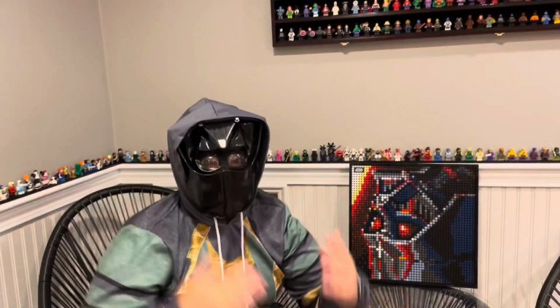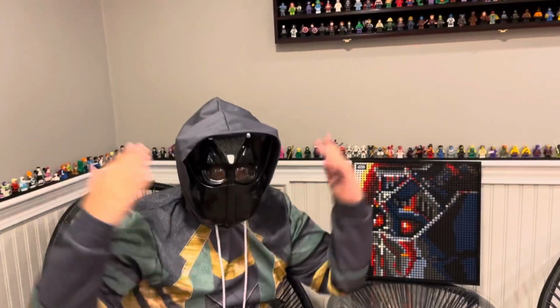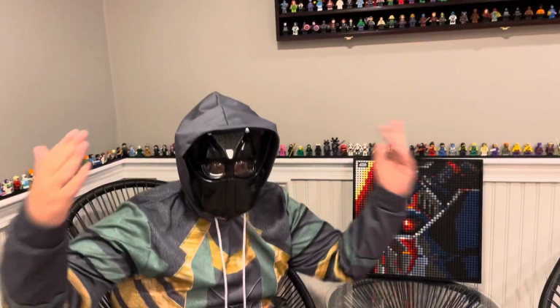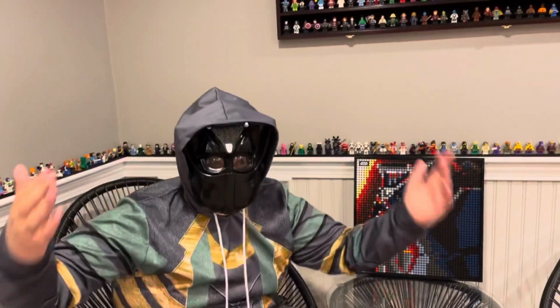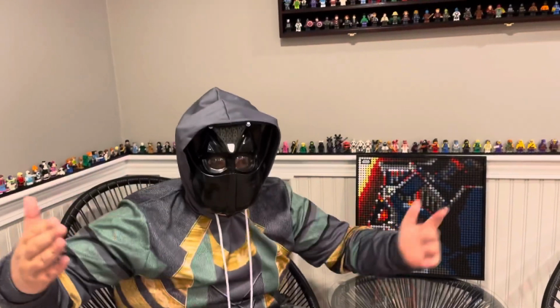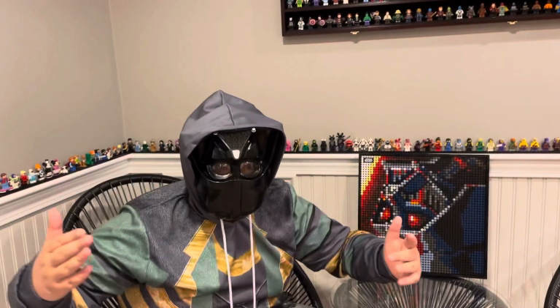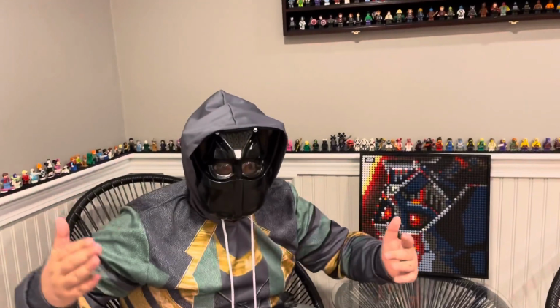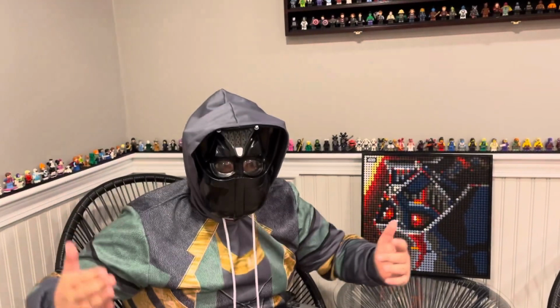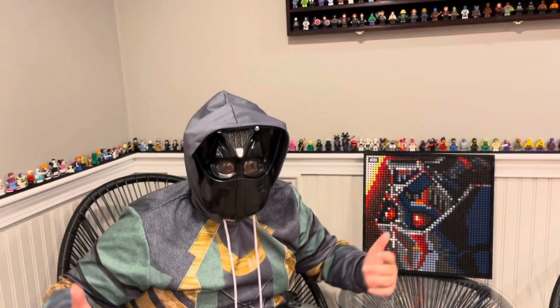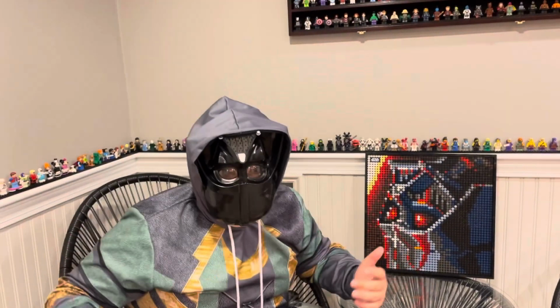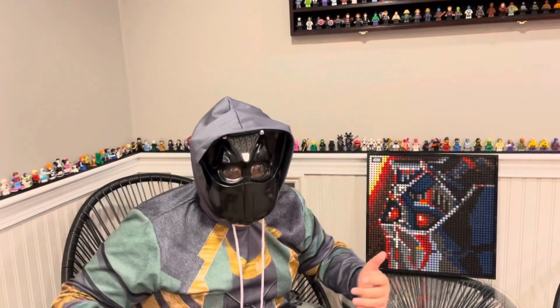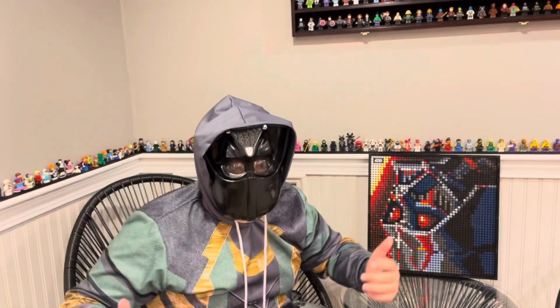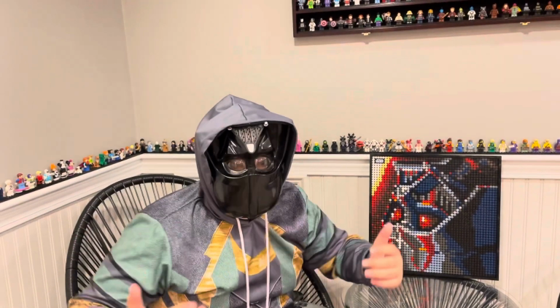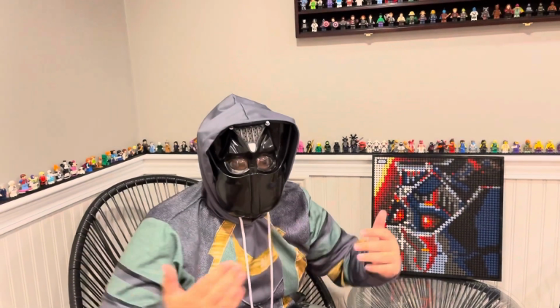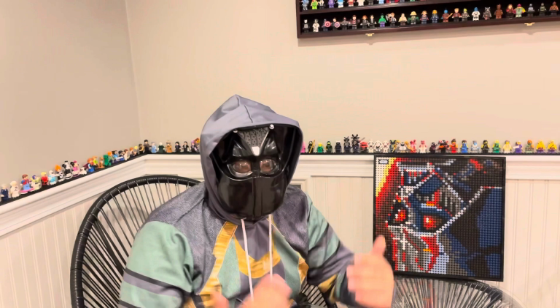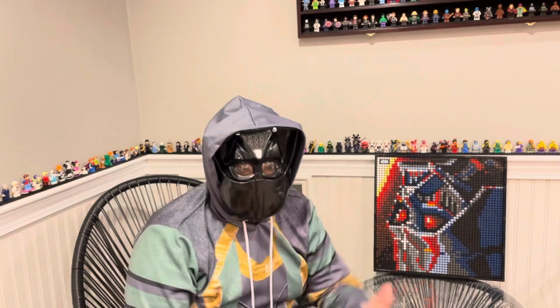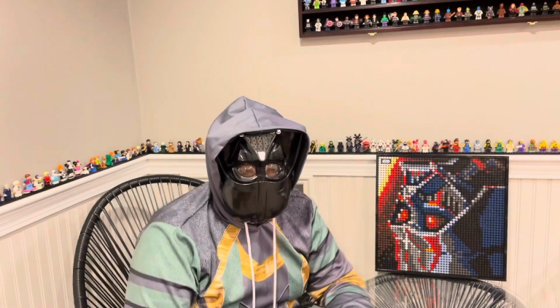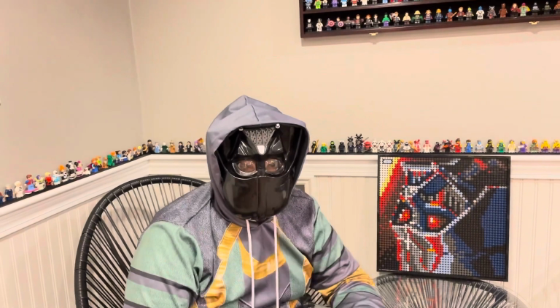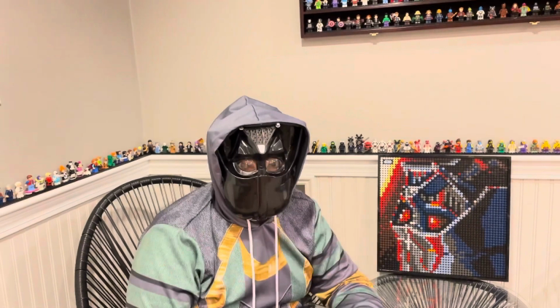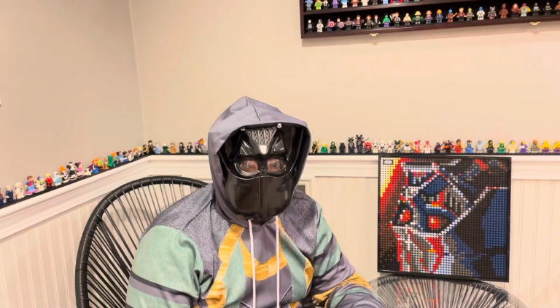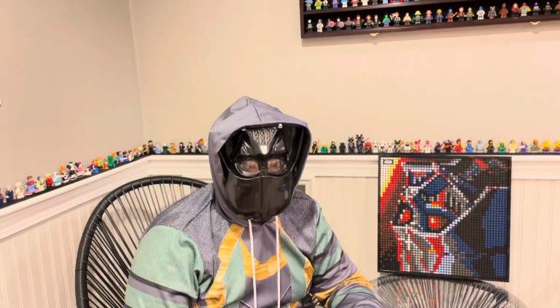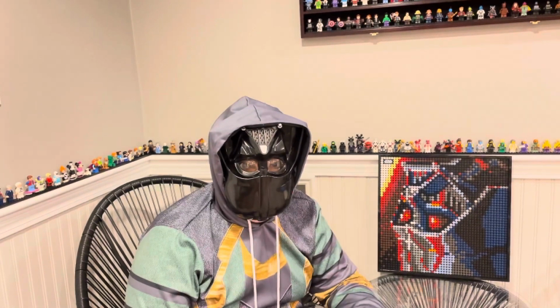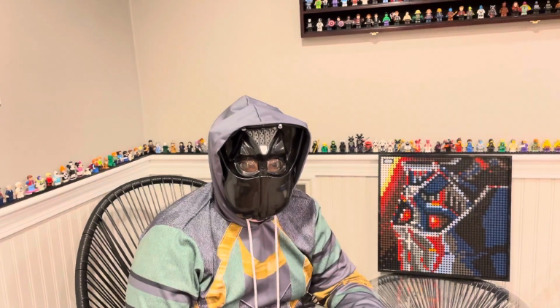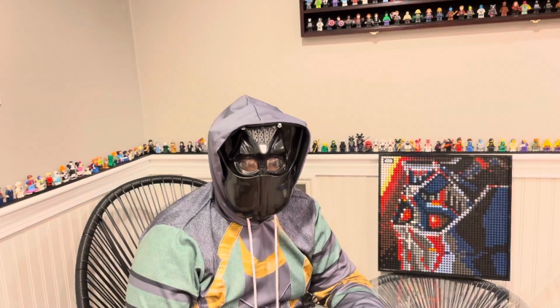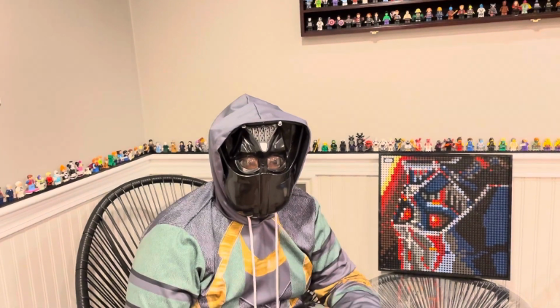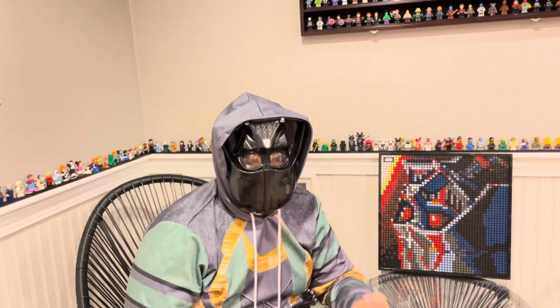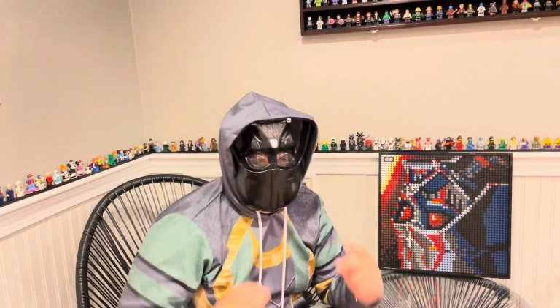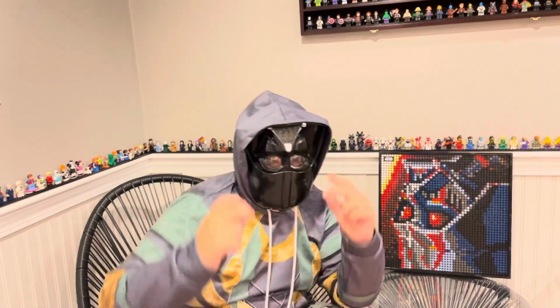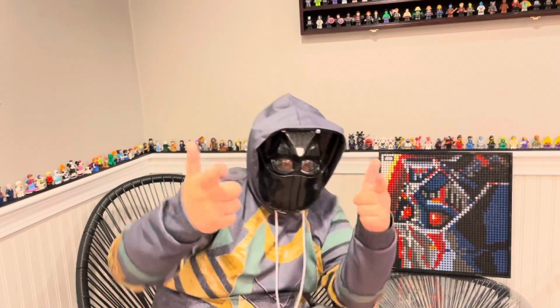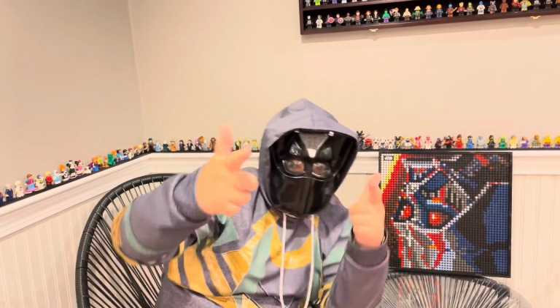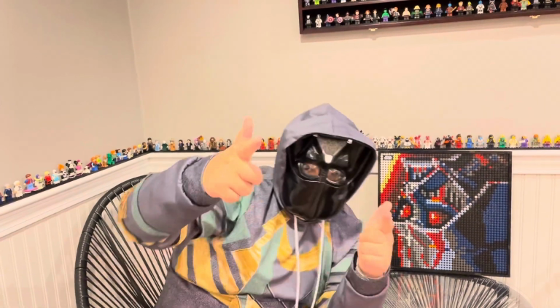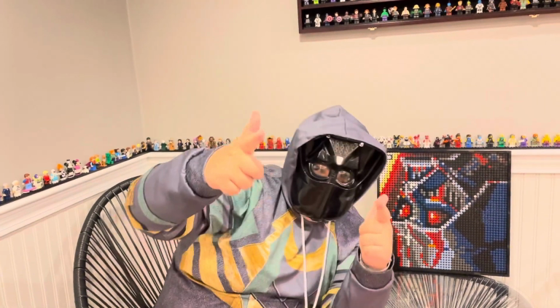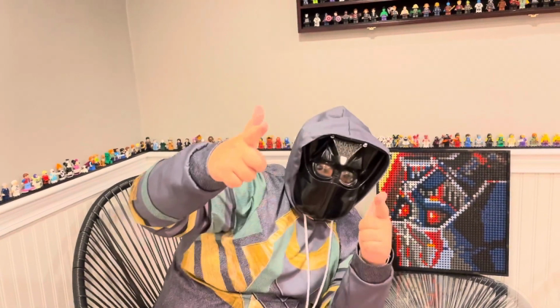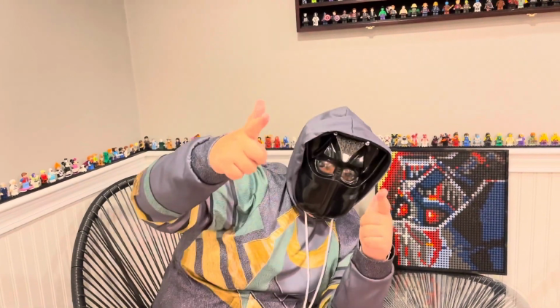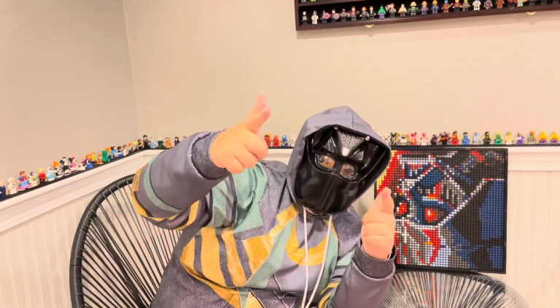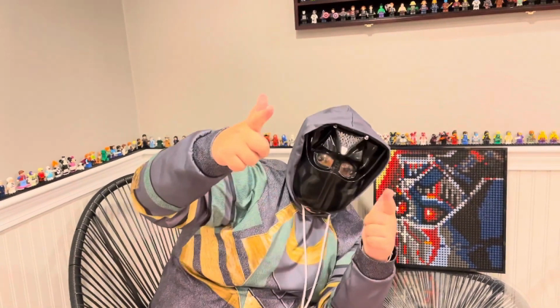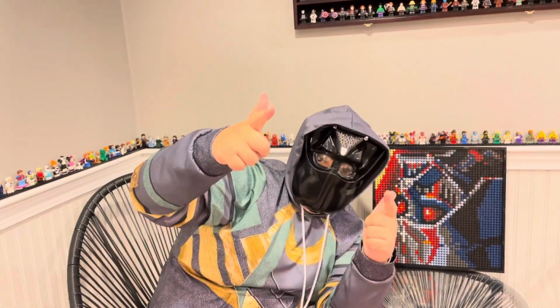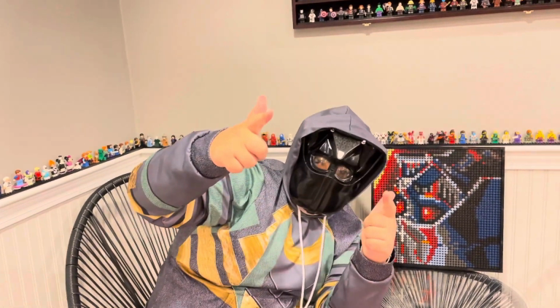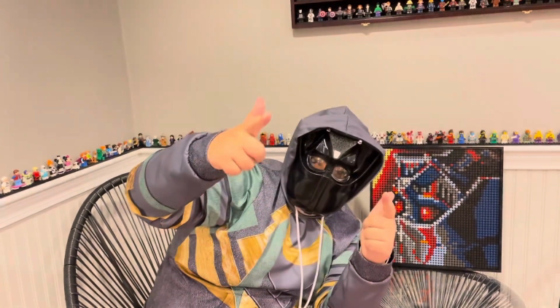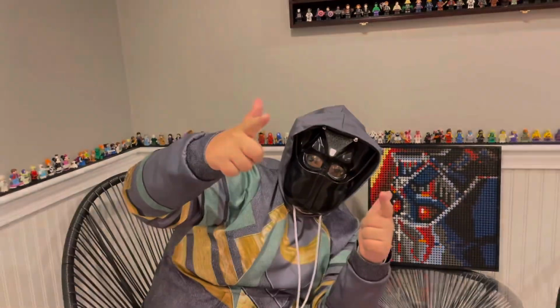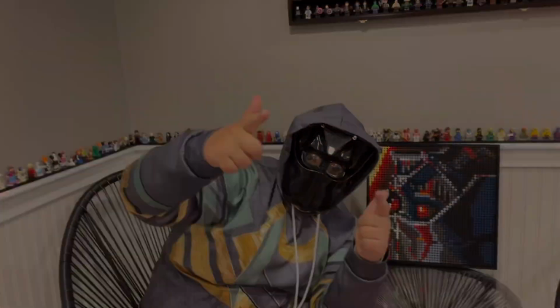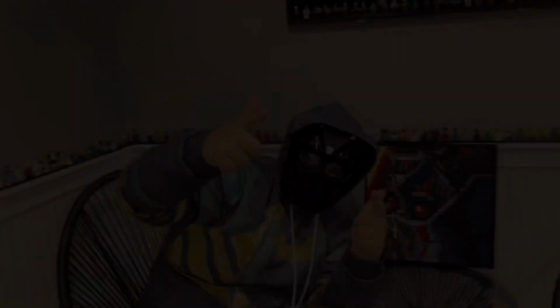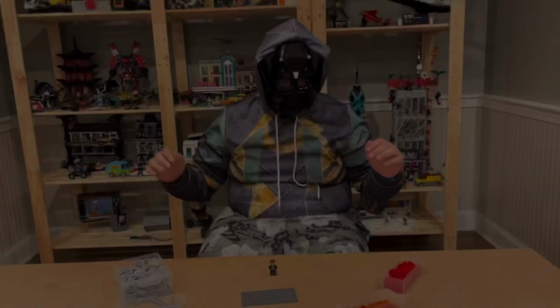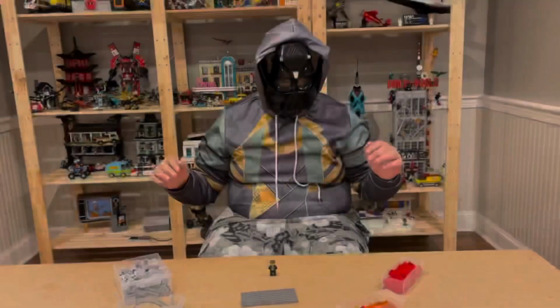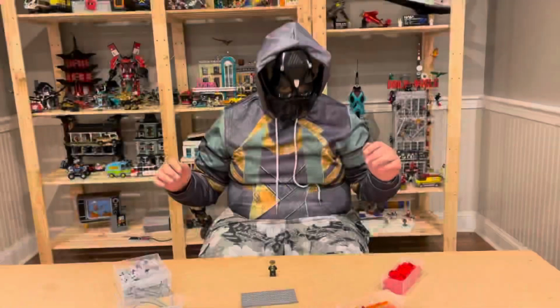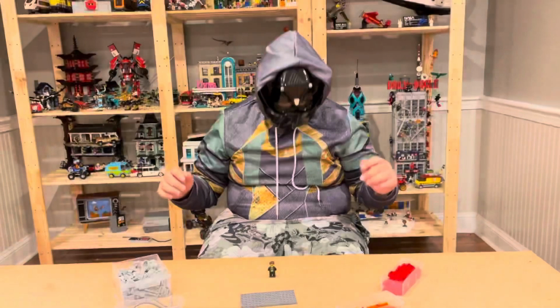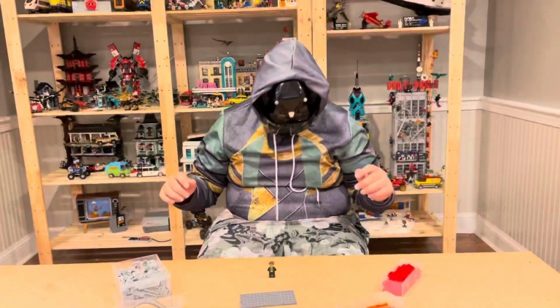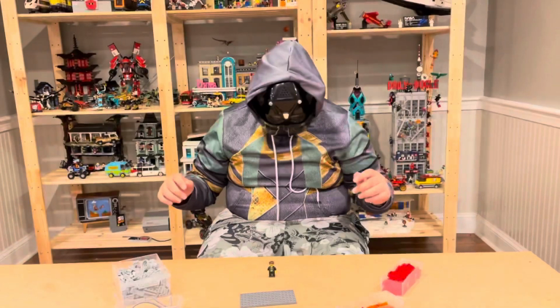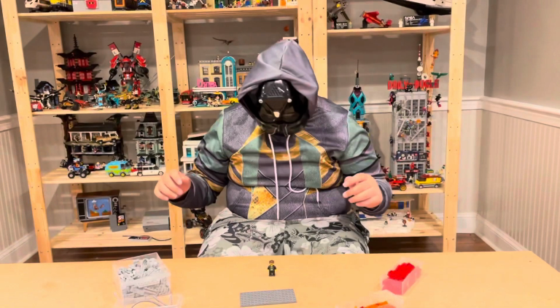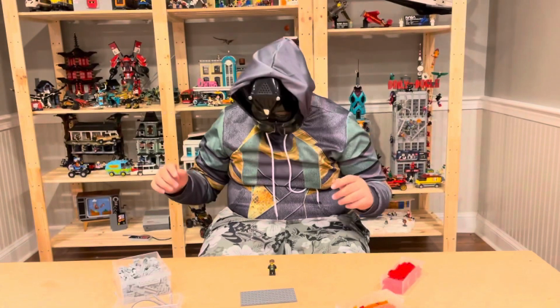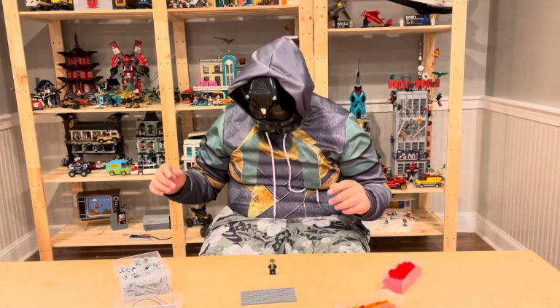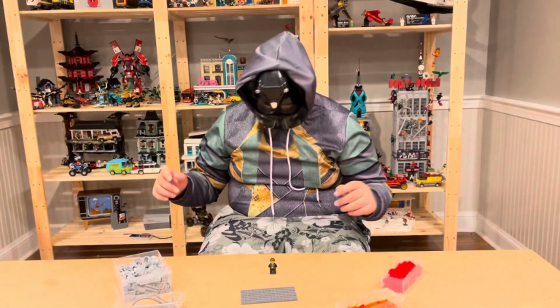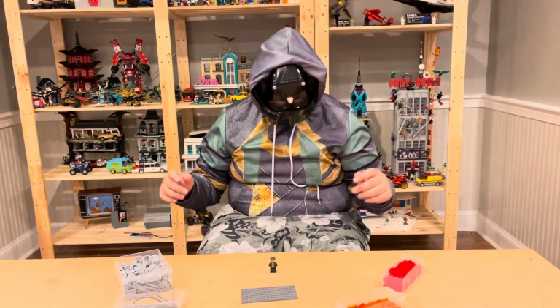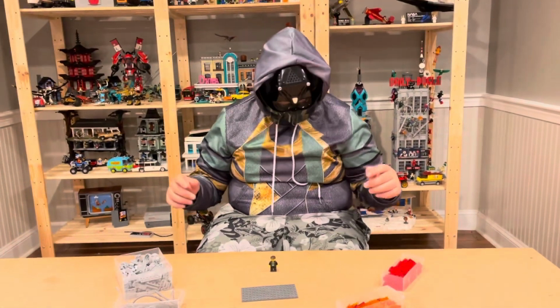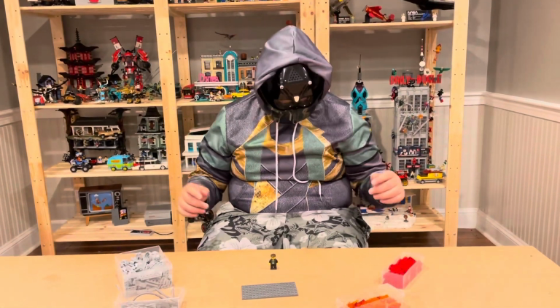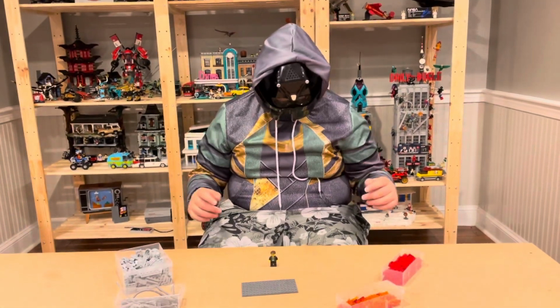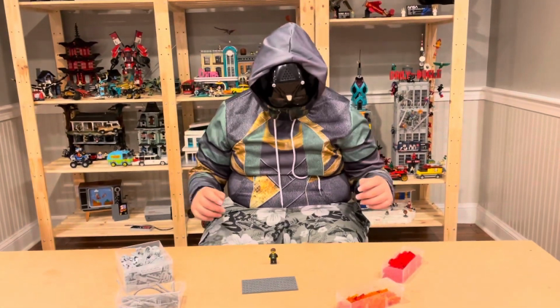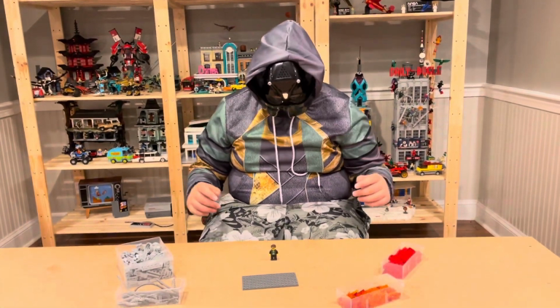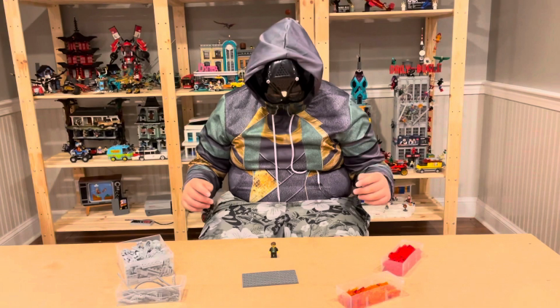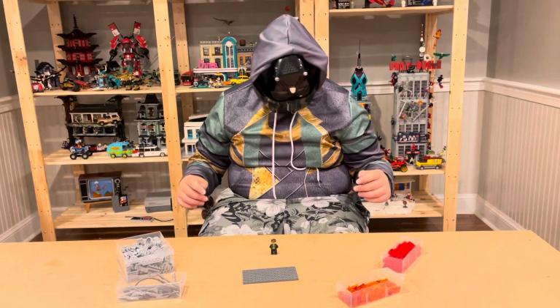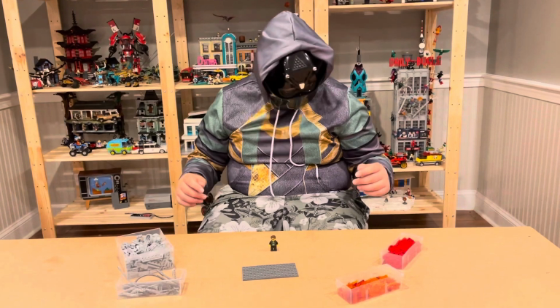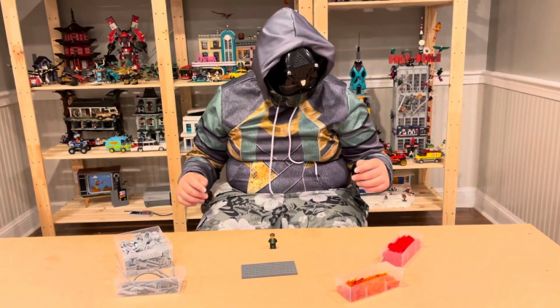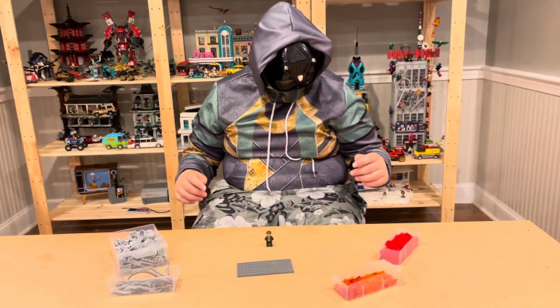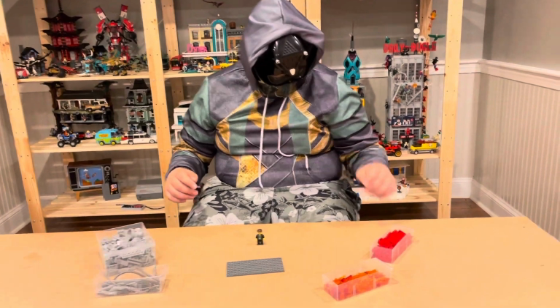So today I'm gonna try building a mock. So let's get into it. So these are the parts I'm gonna be using.